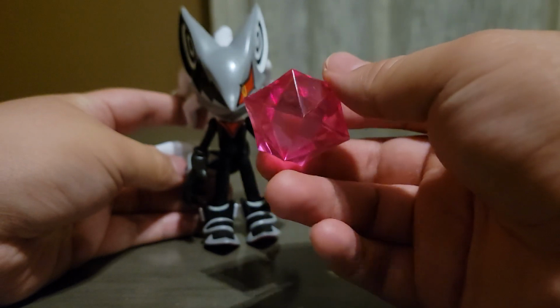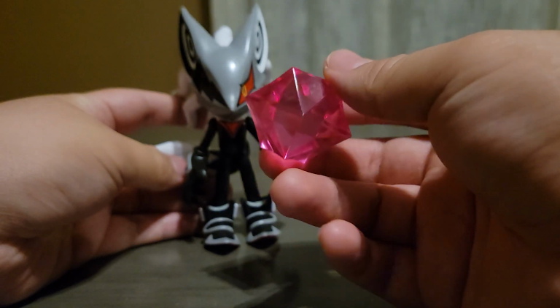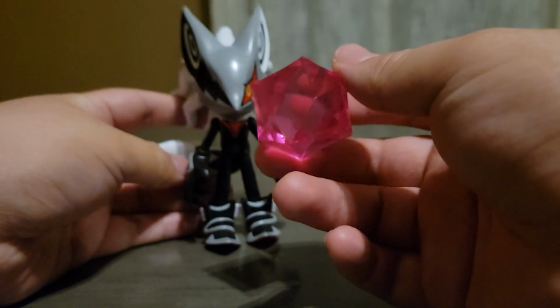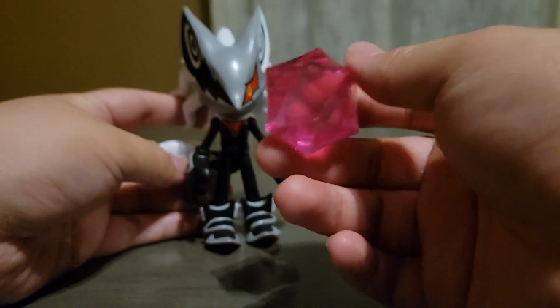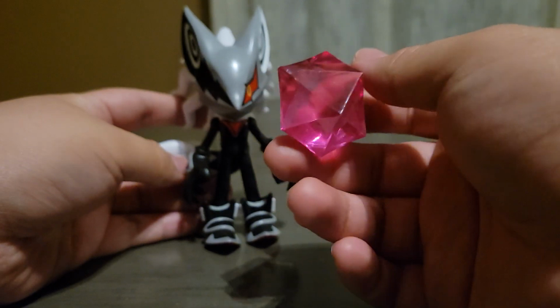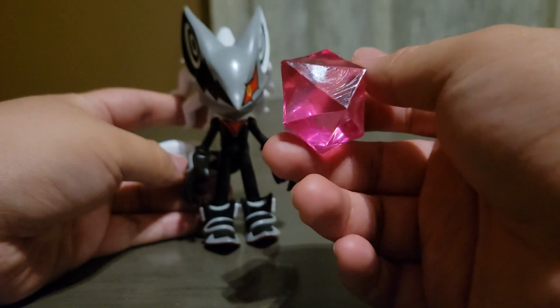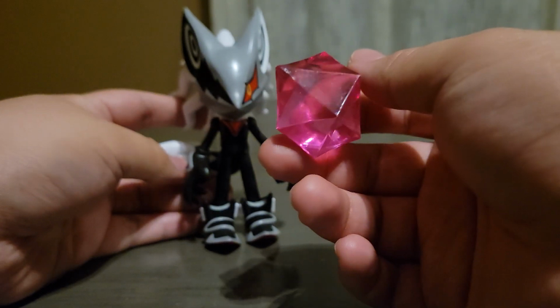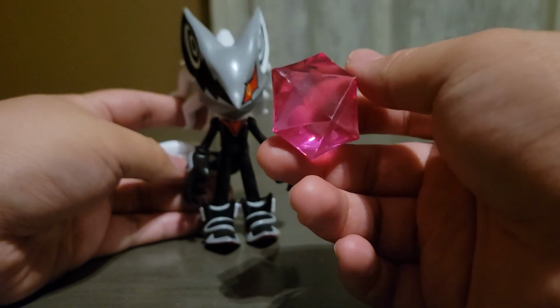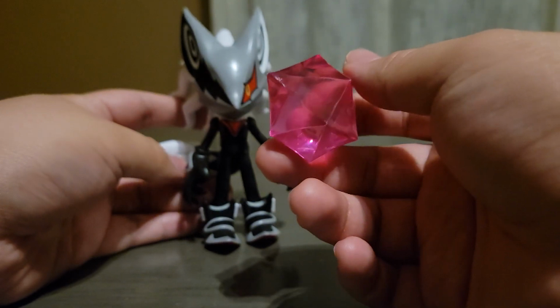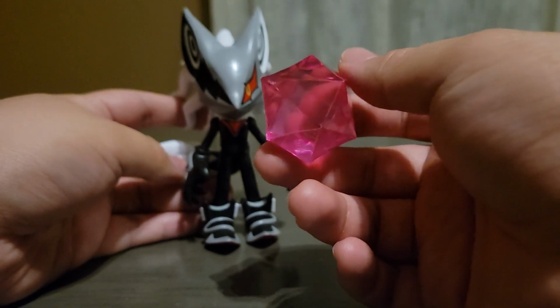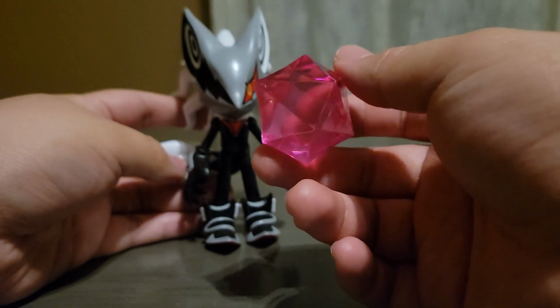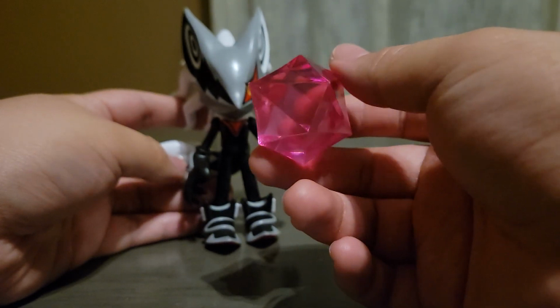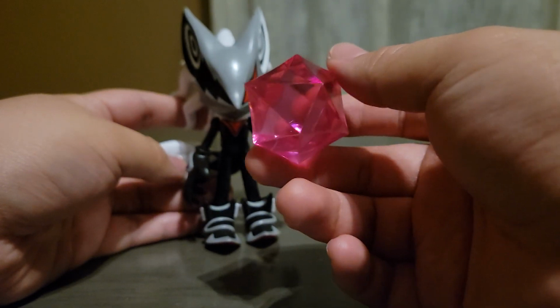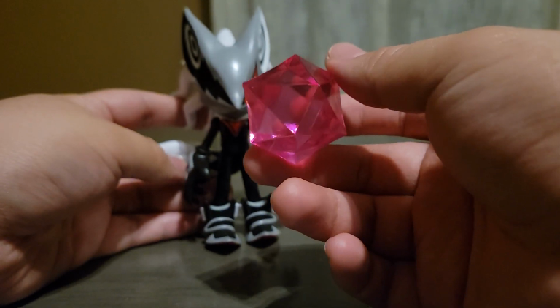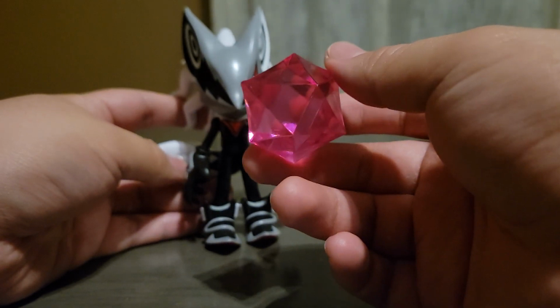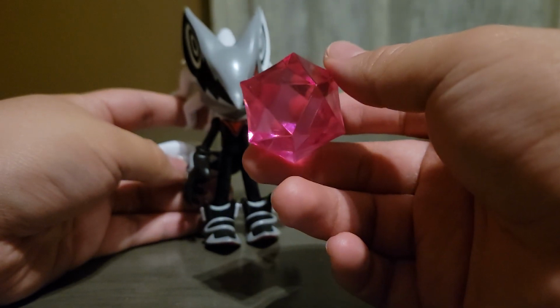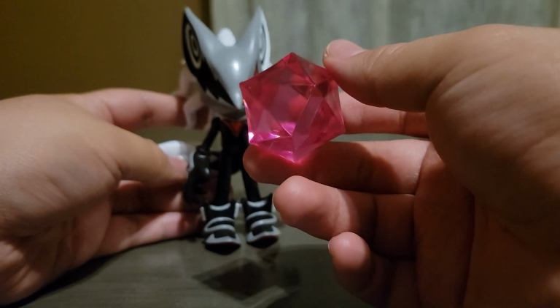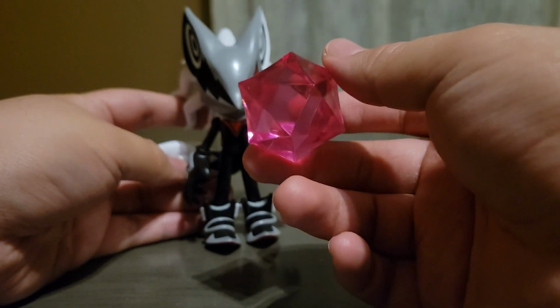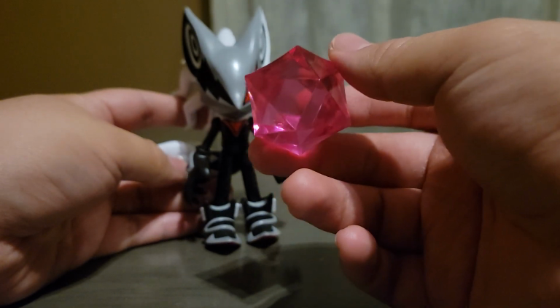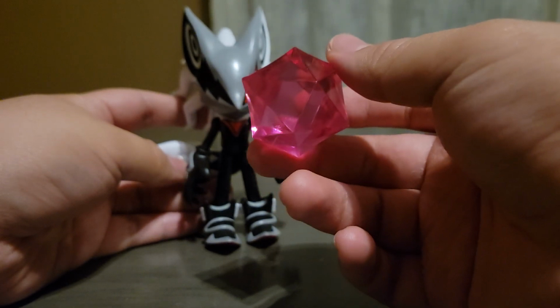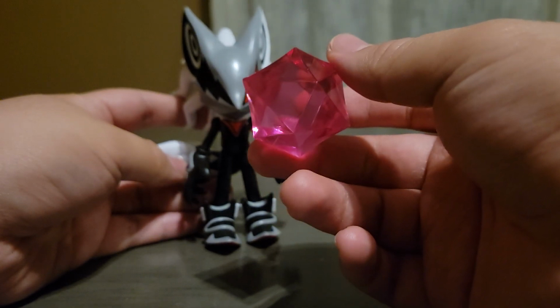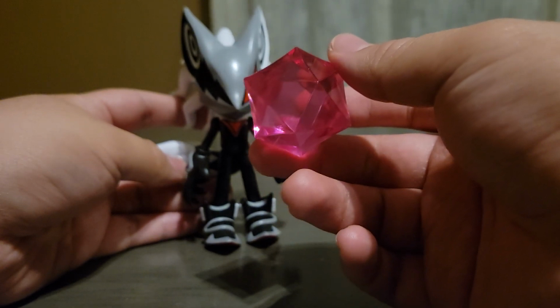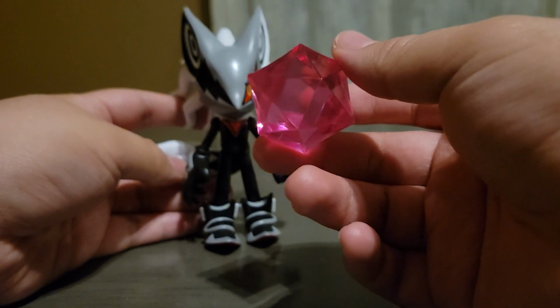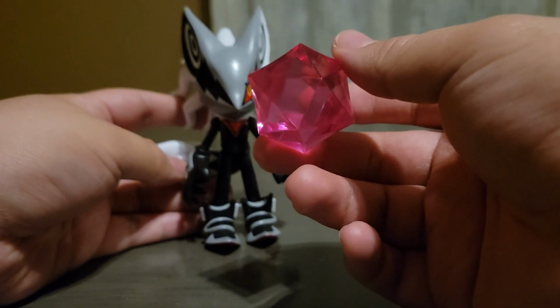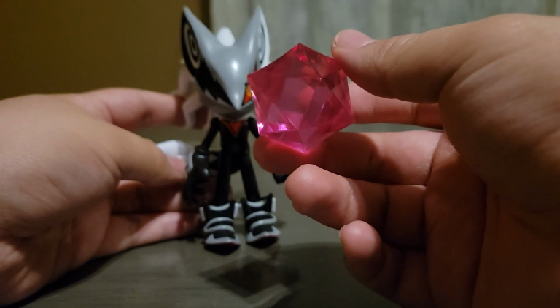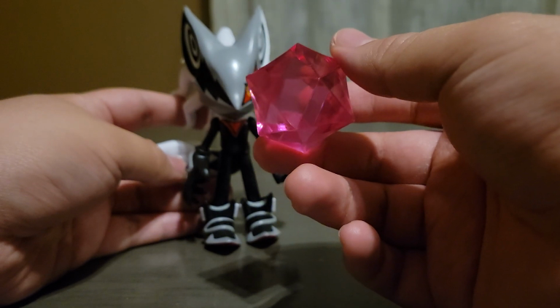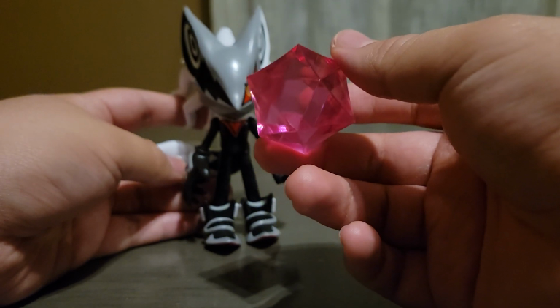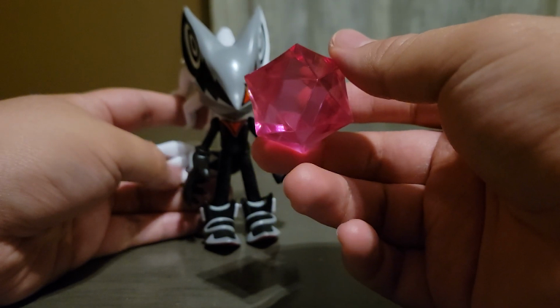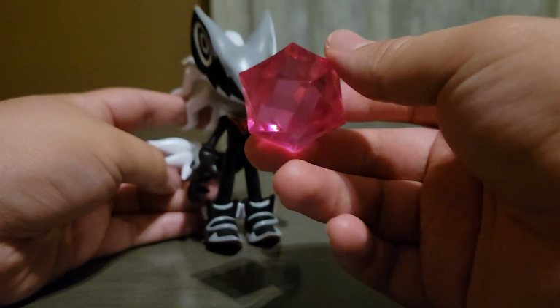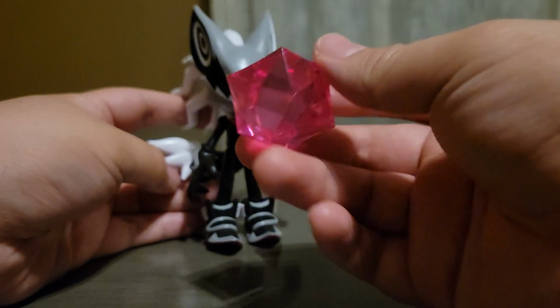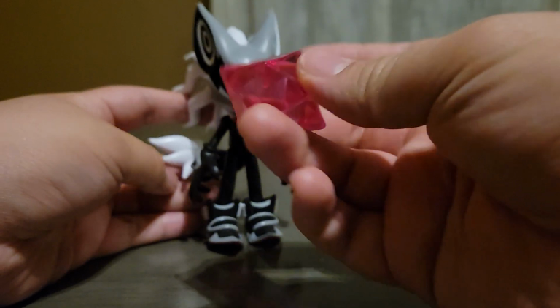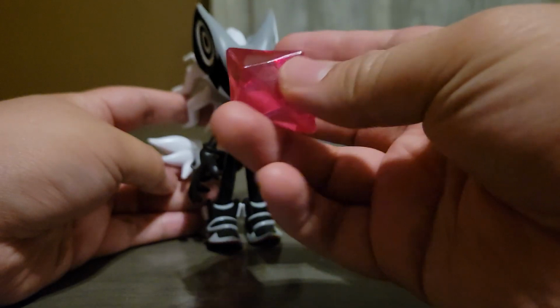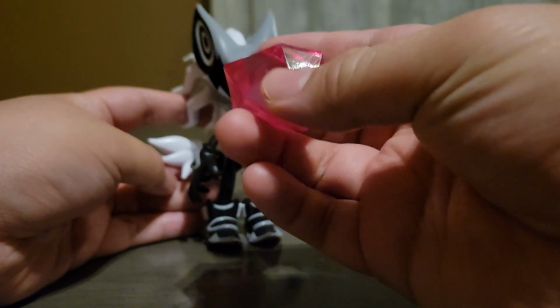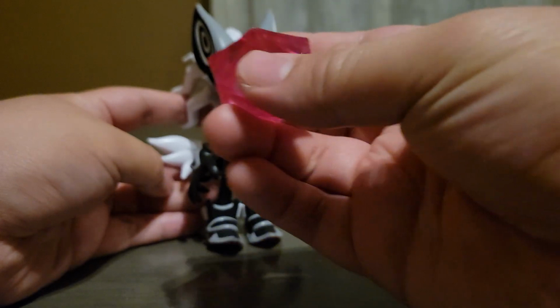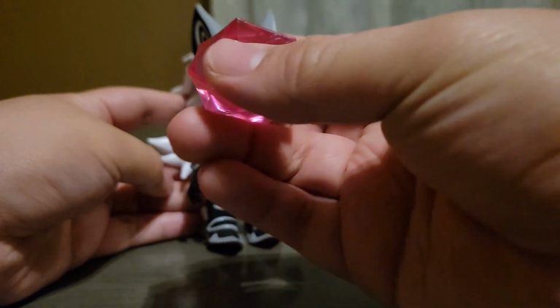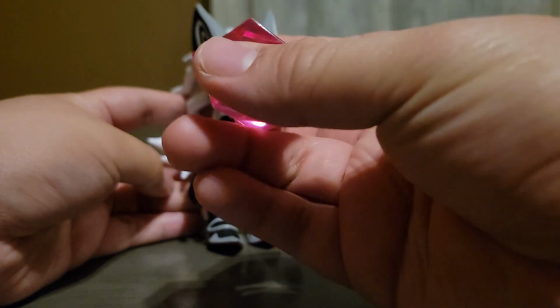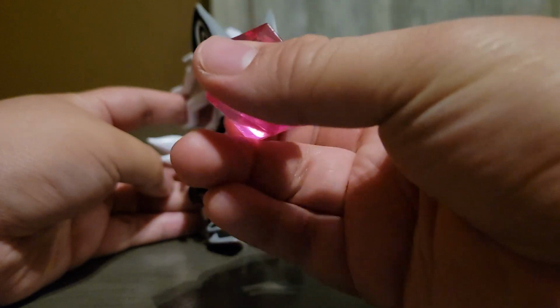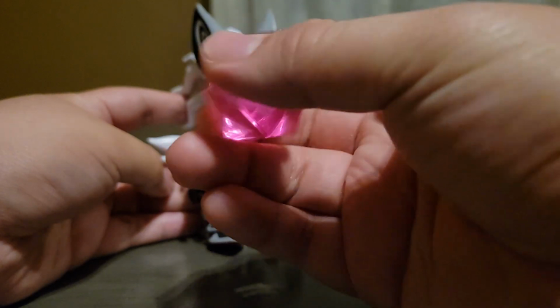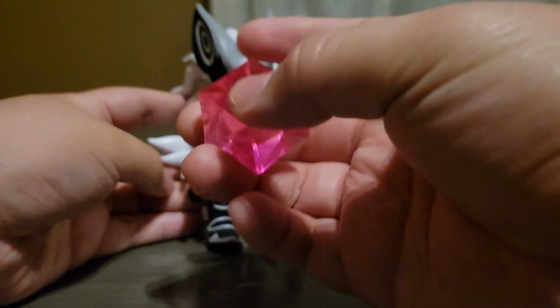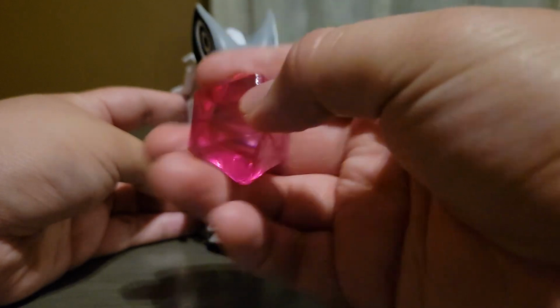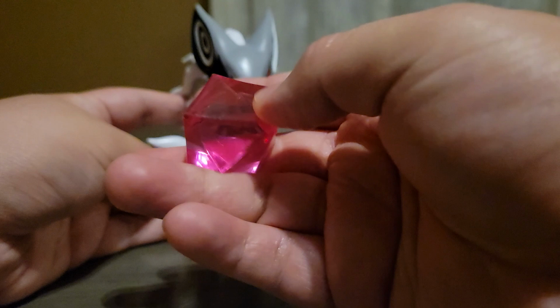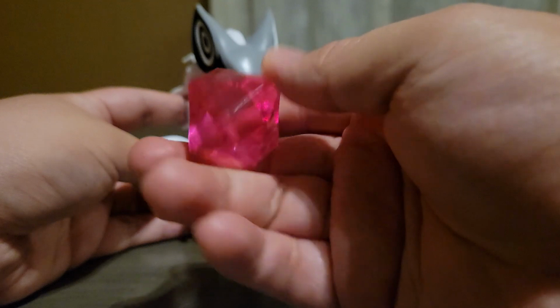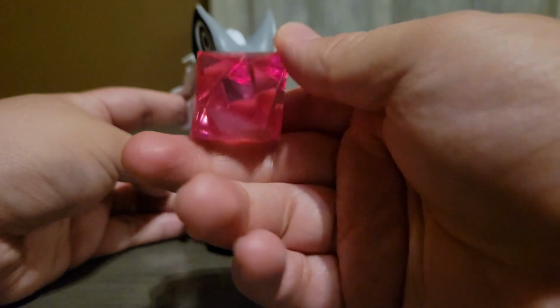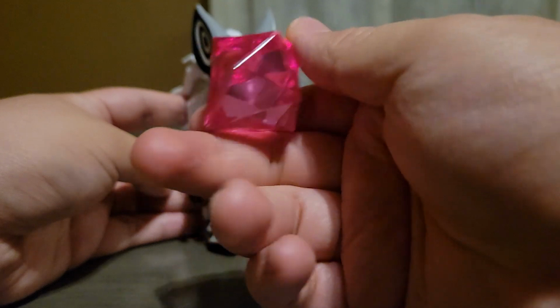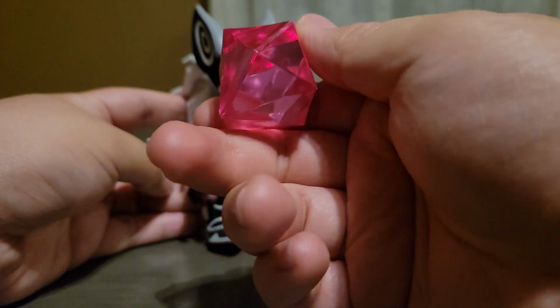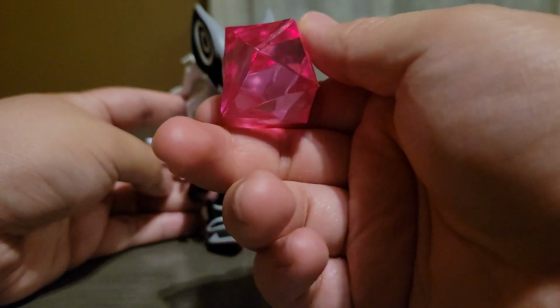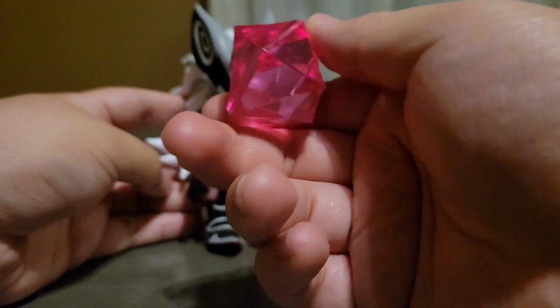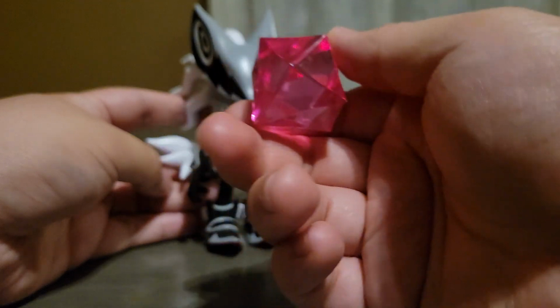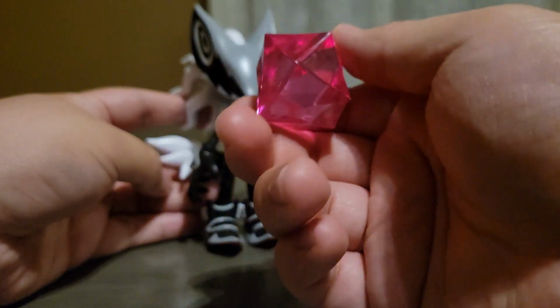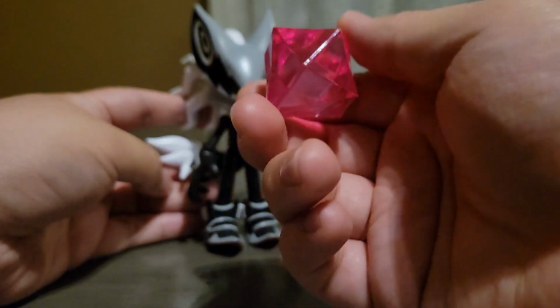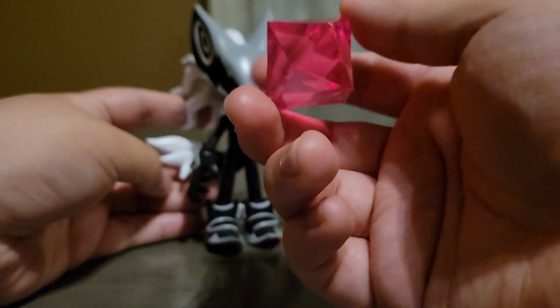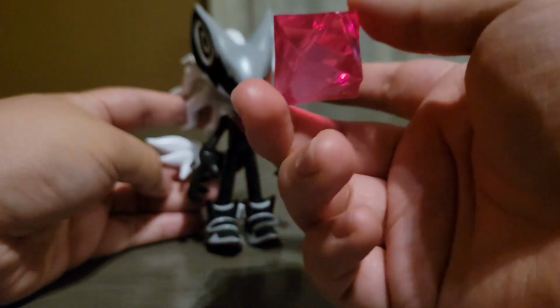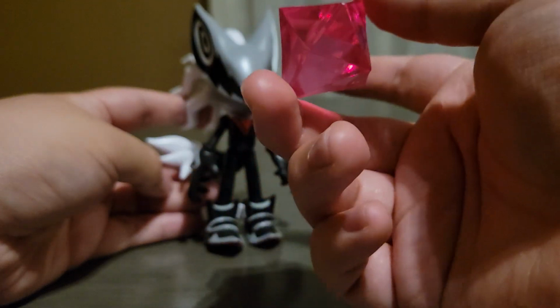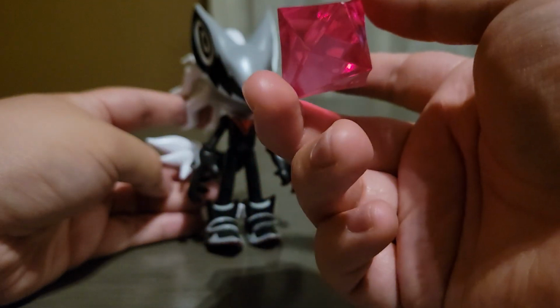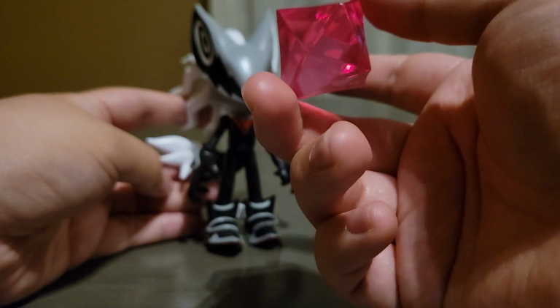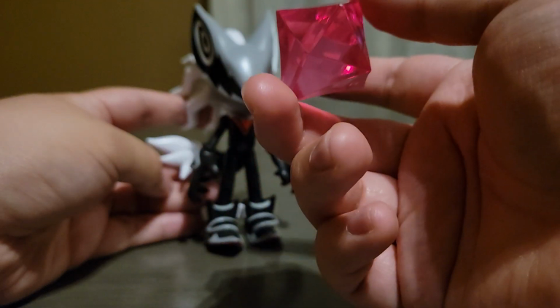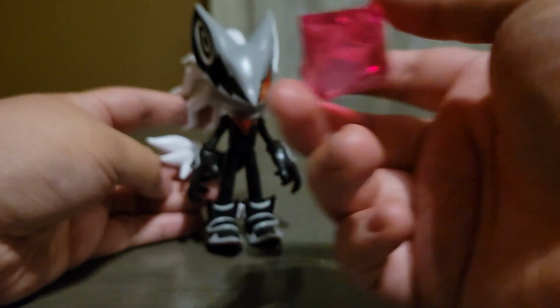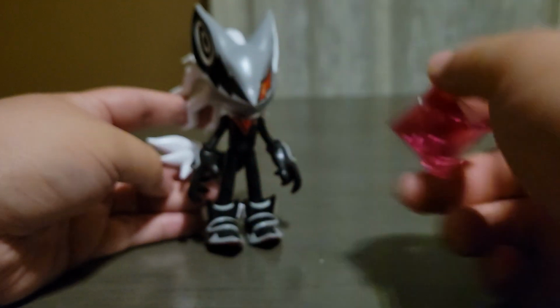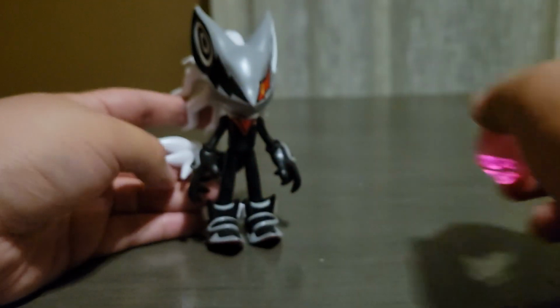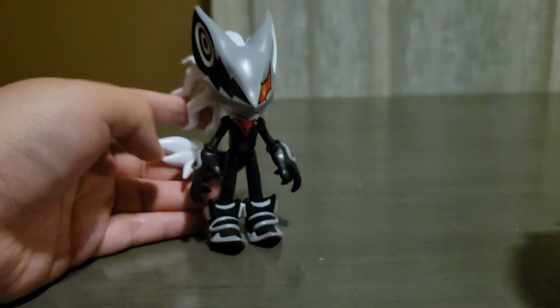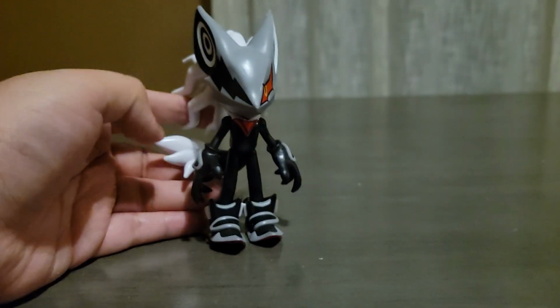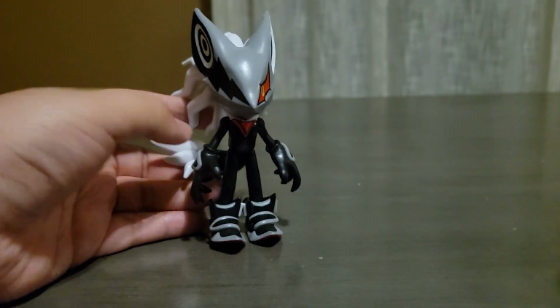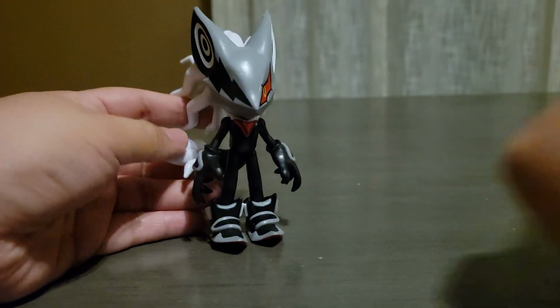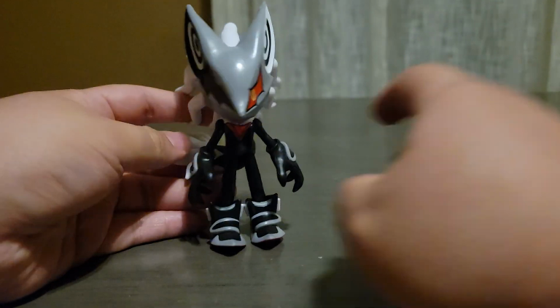I think this is a perfect accessory. I feel like it fits Infinite so well. It's very cool and translucent.